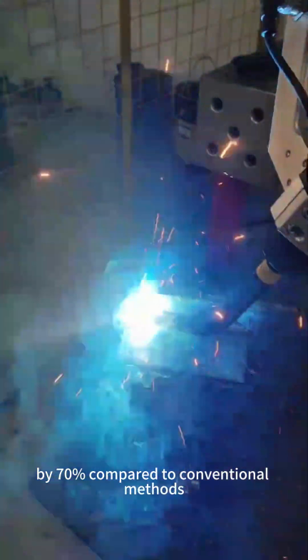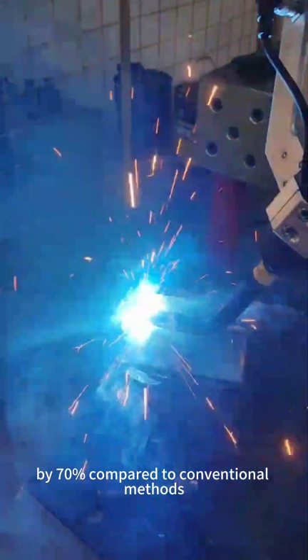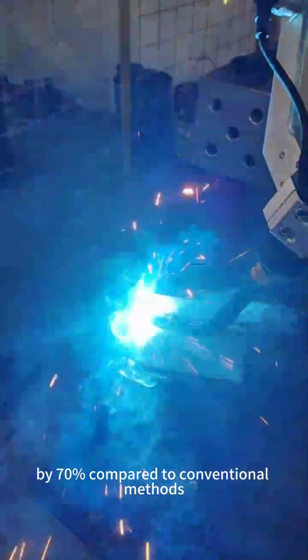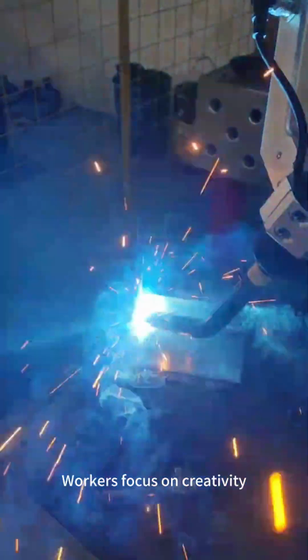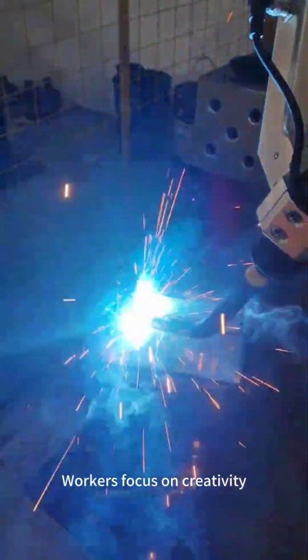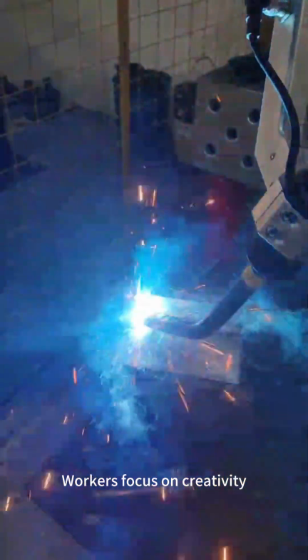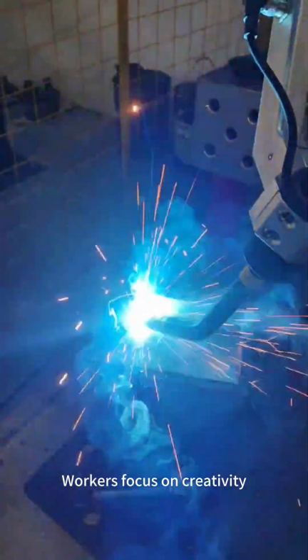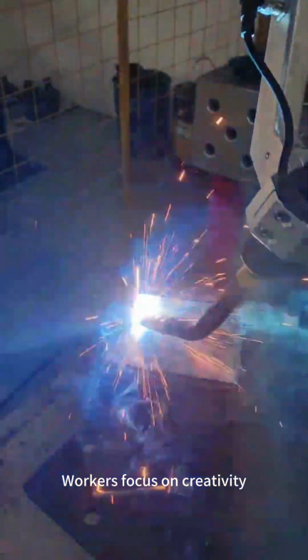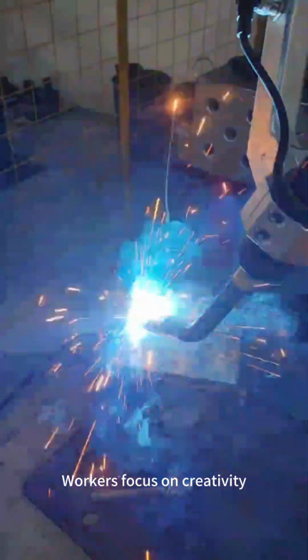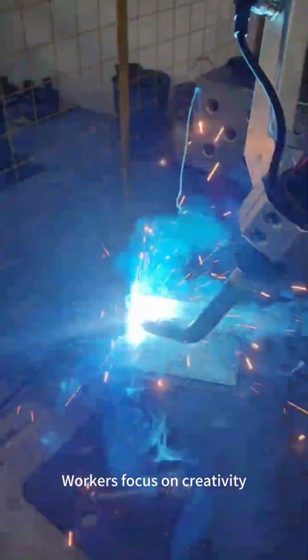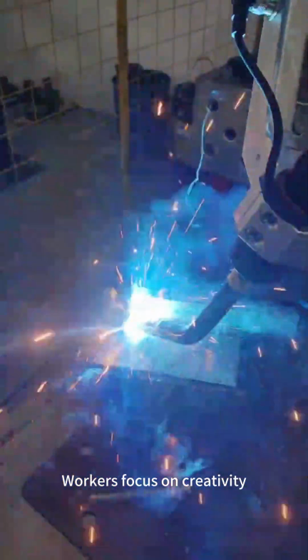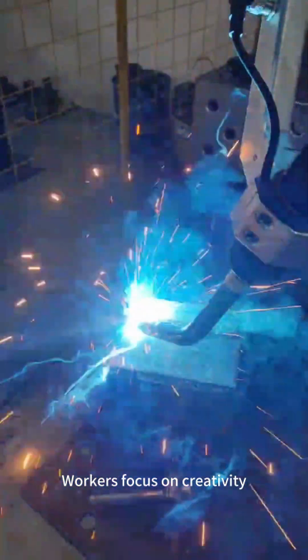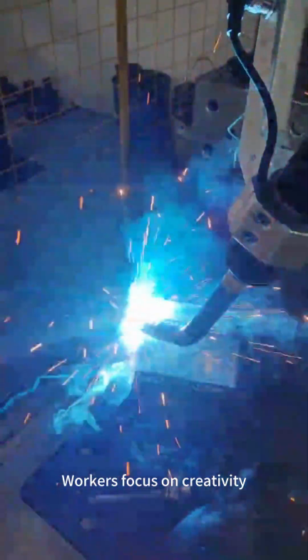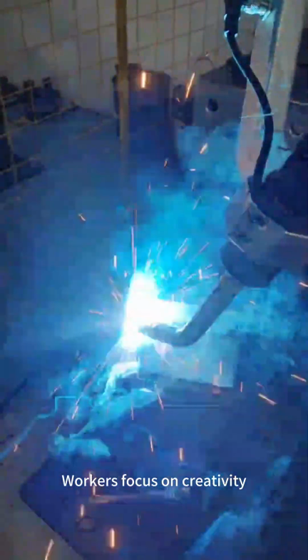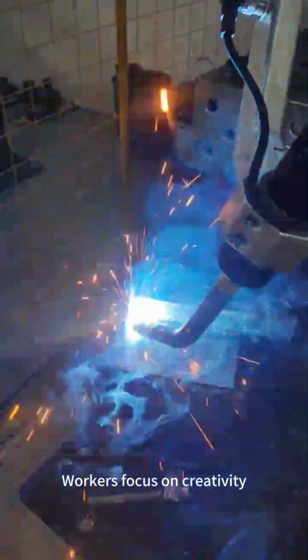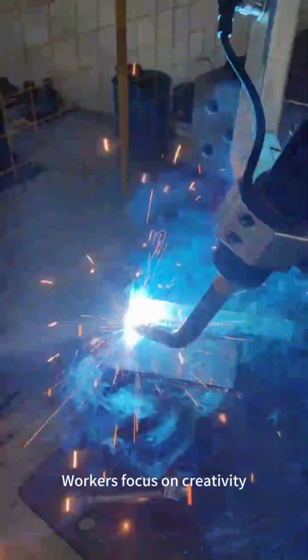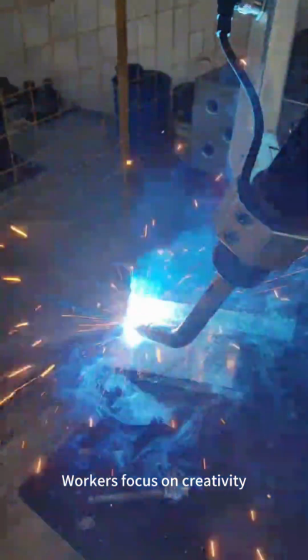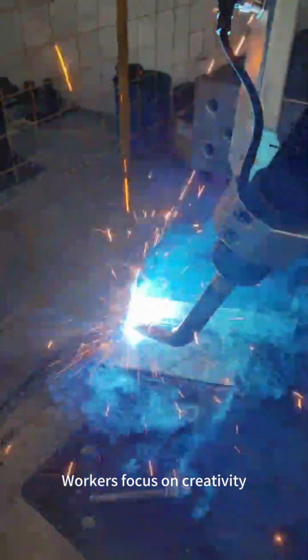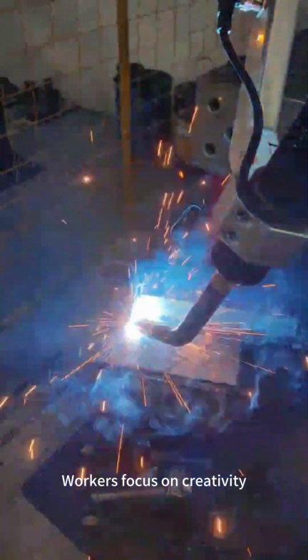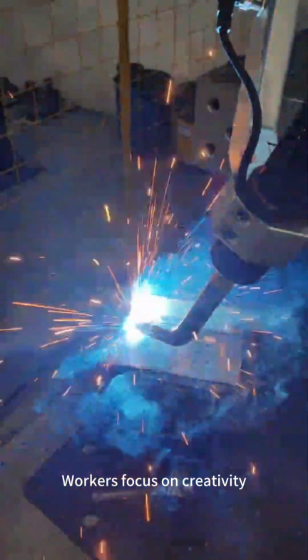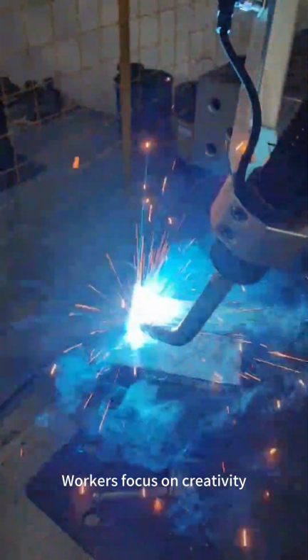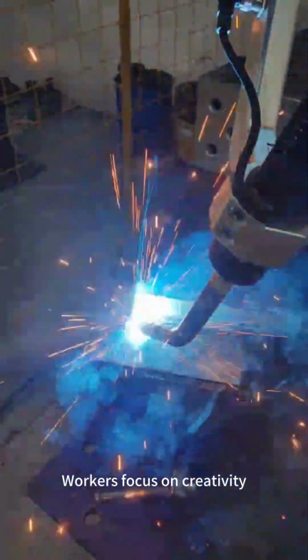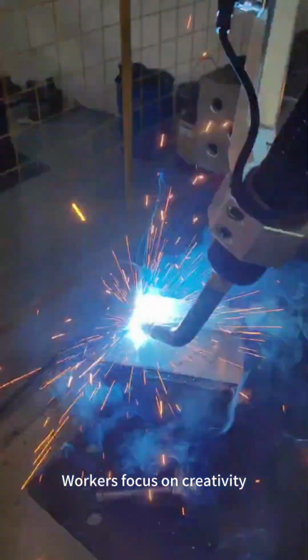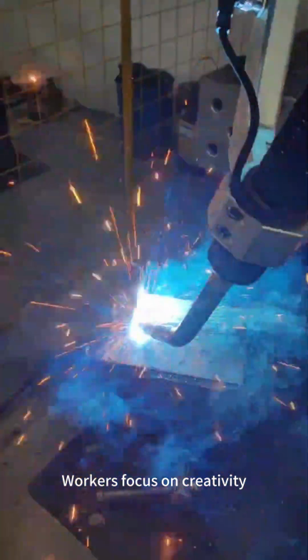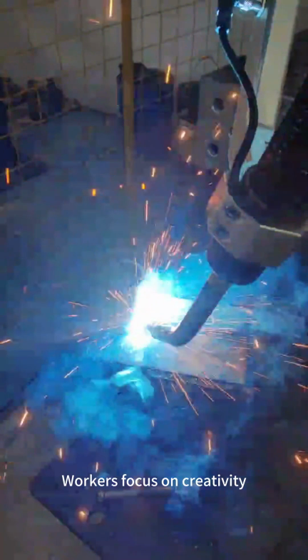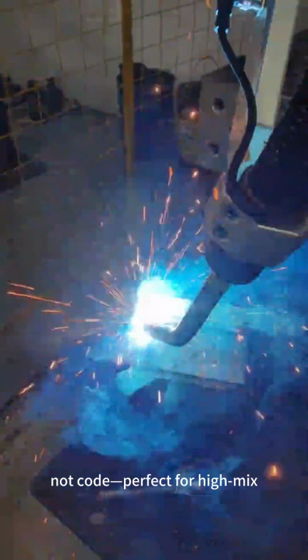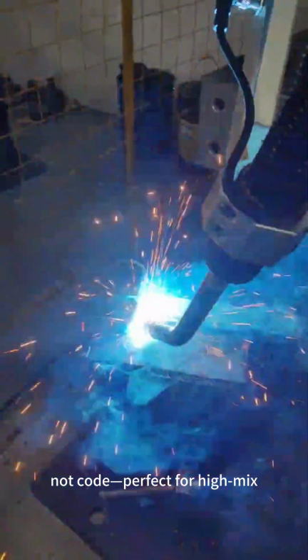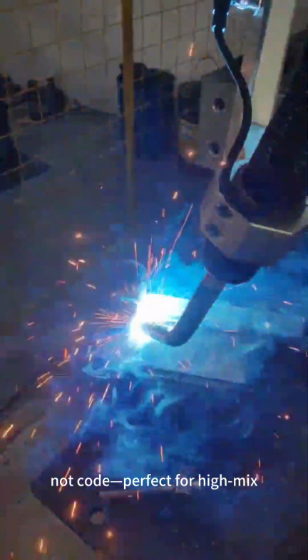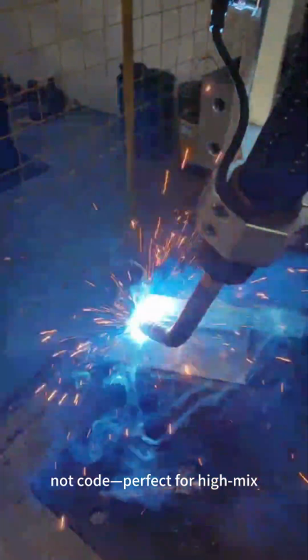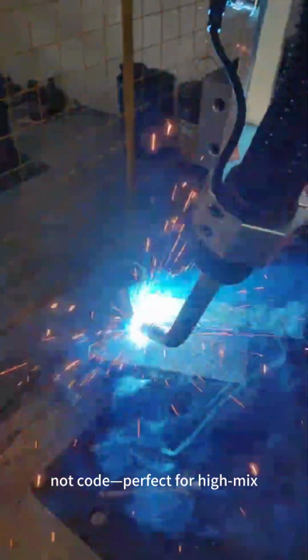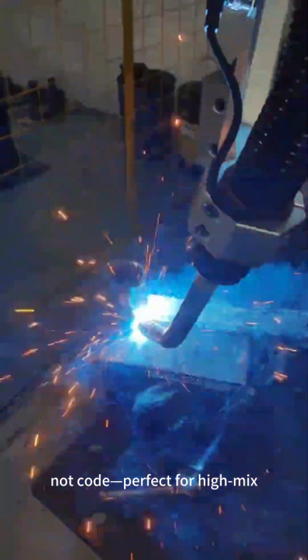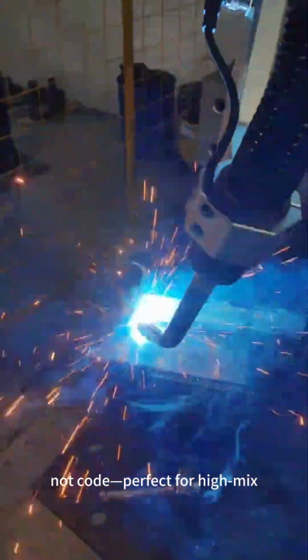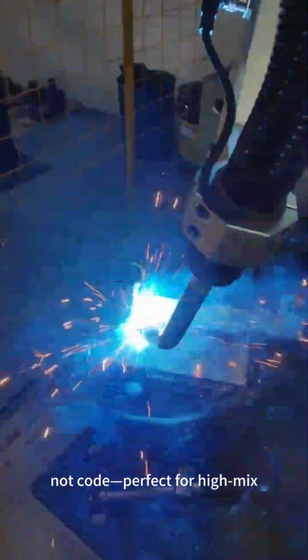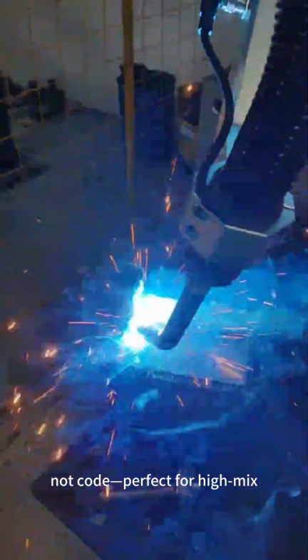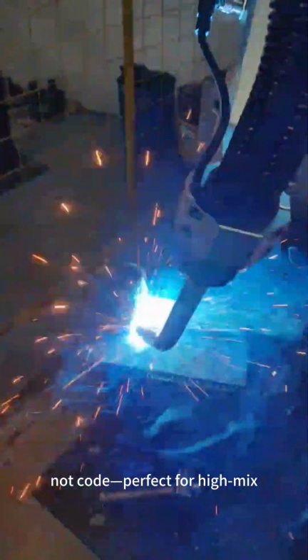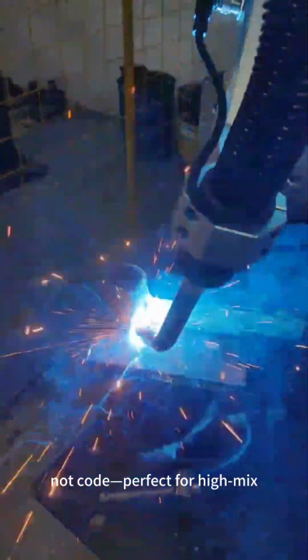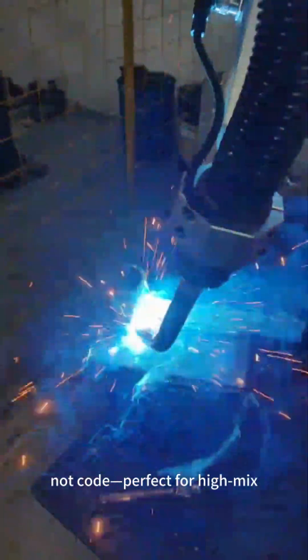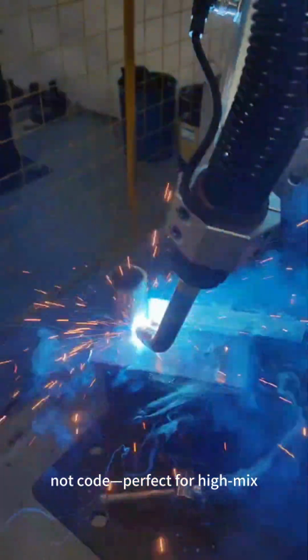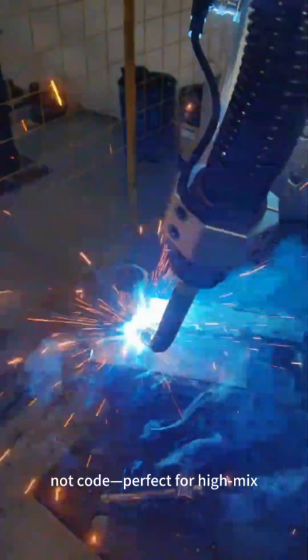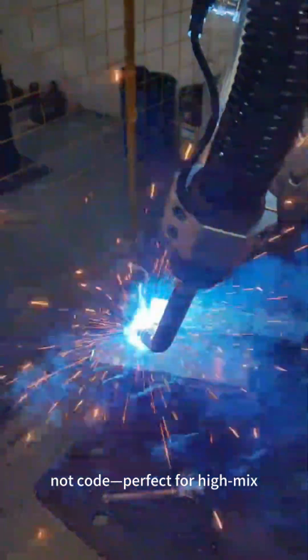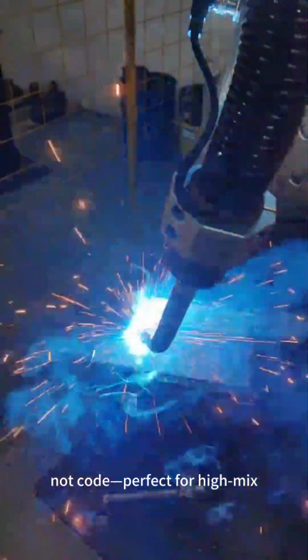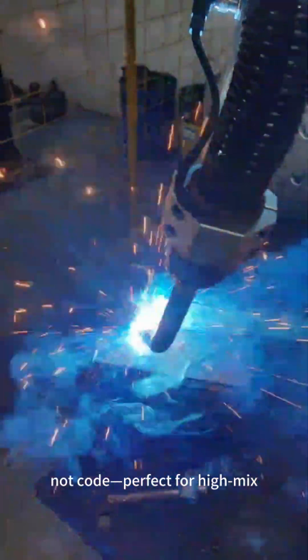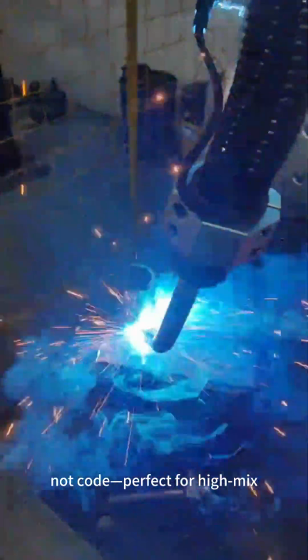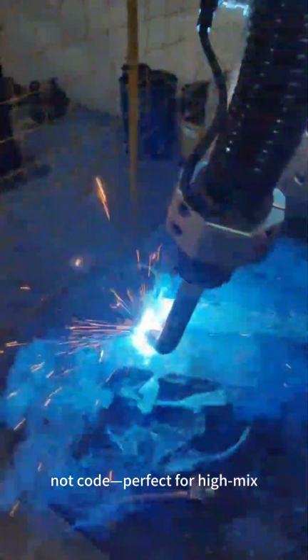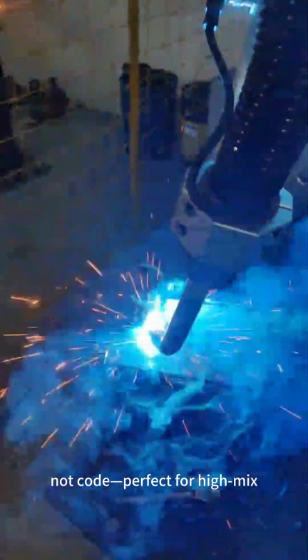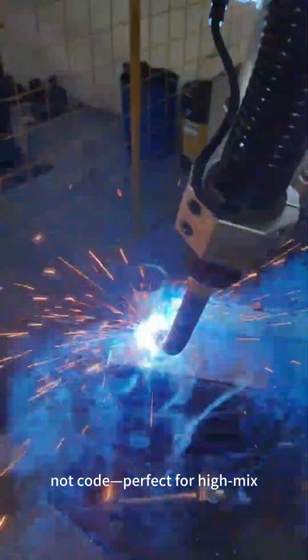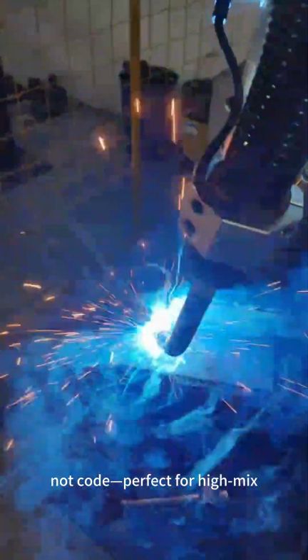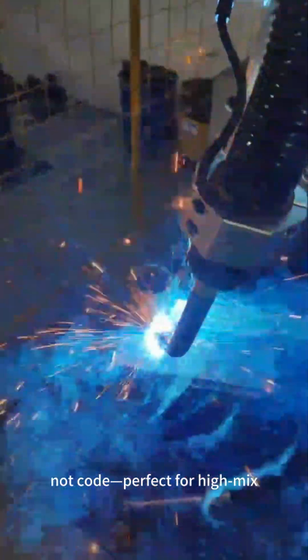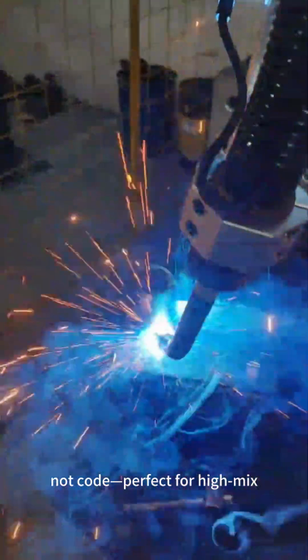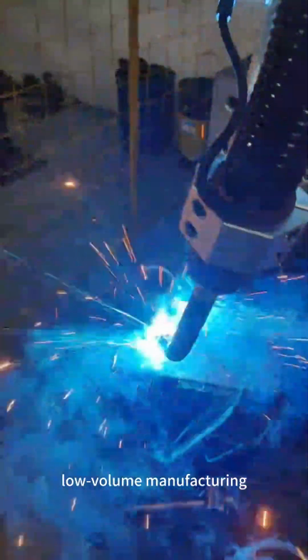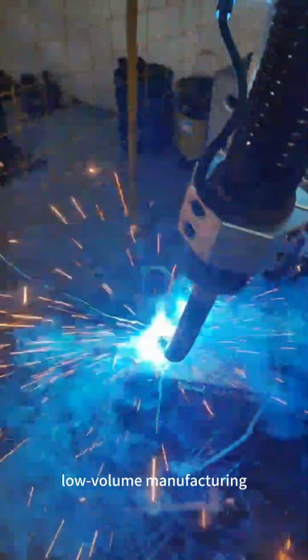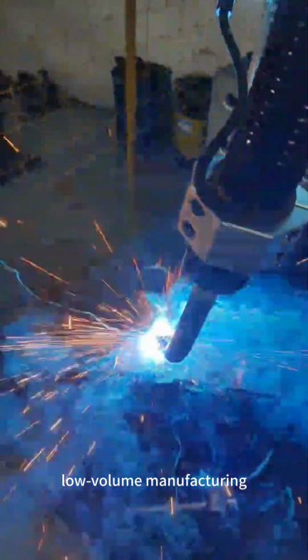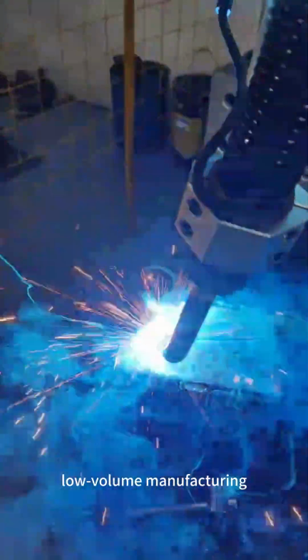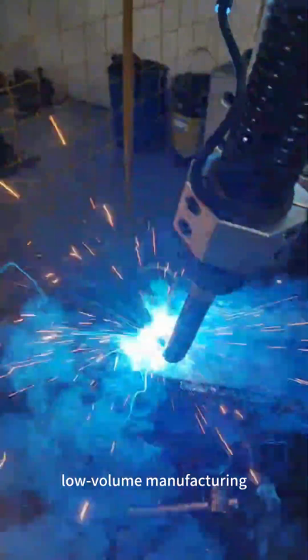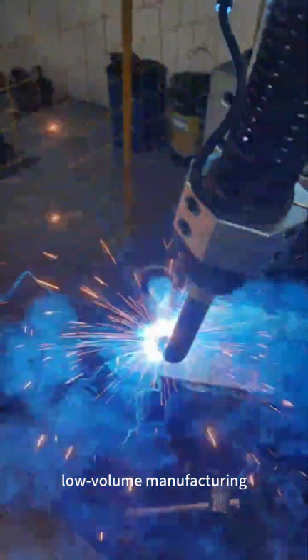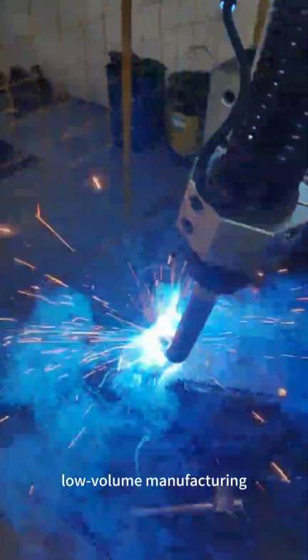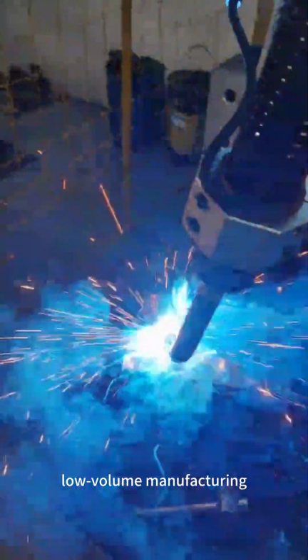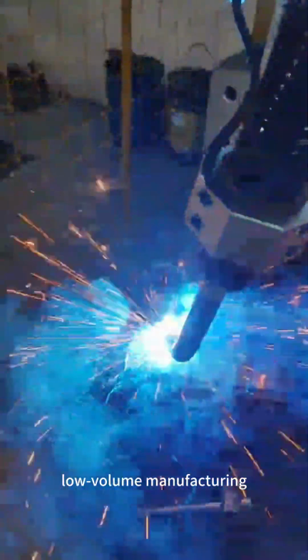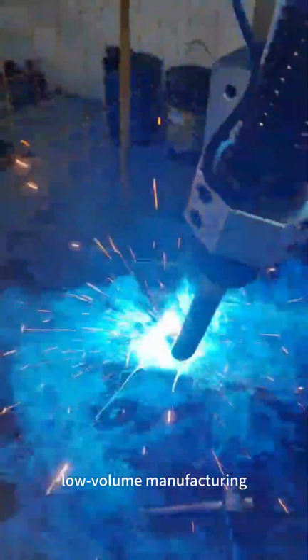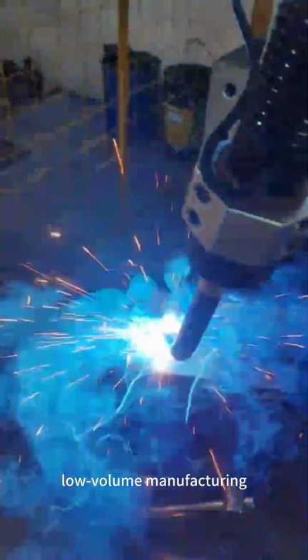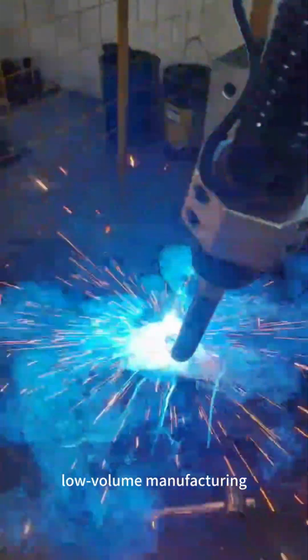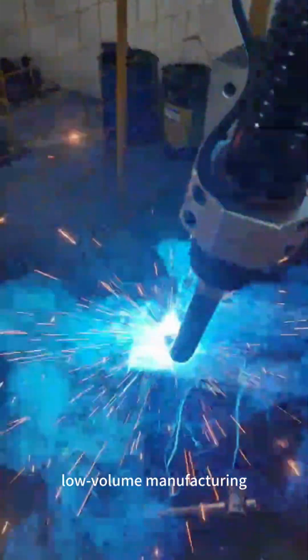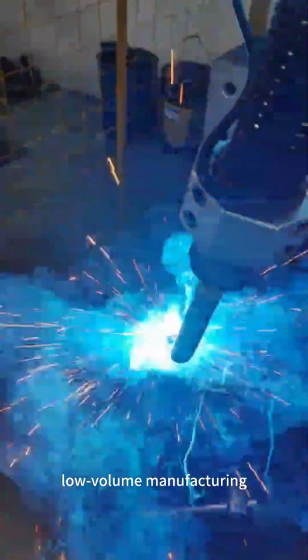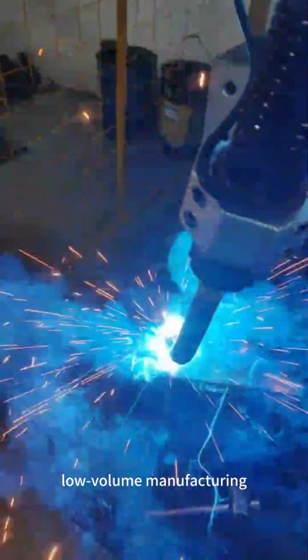Workers focus on creativity, not code — perfect for high-mix, low-volume manufacturing.